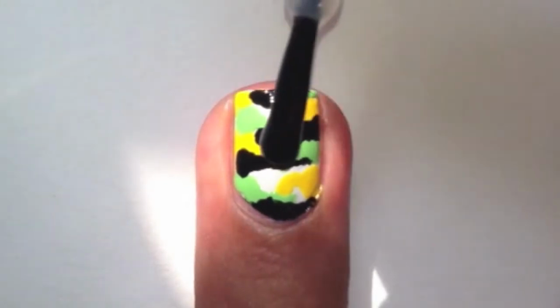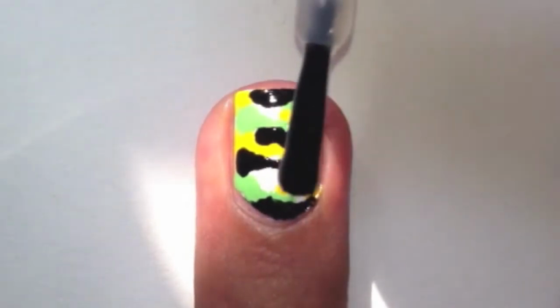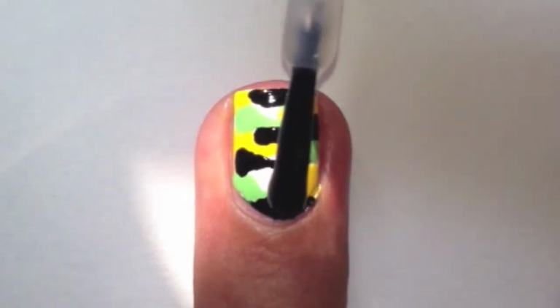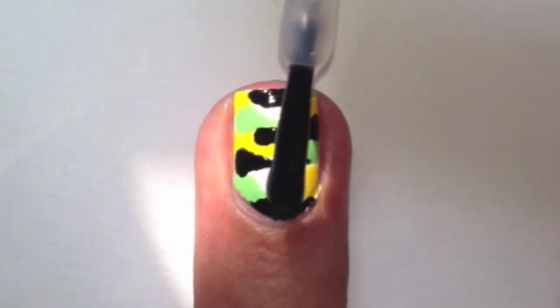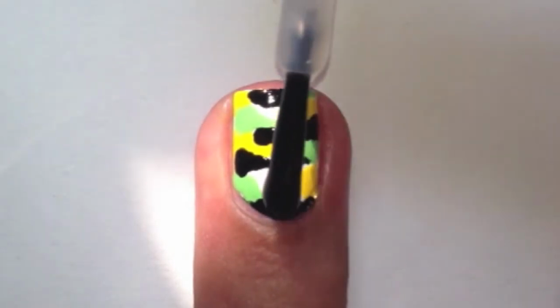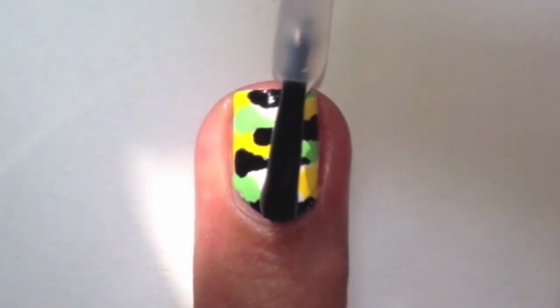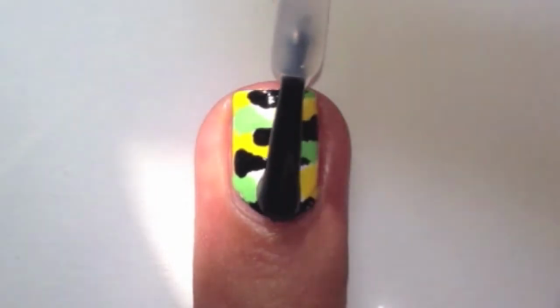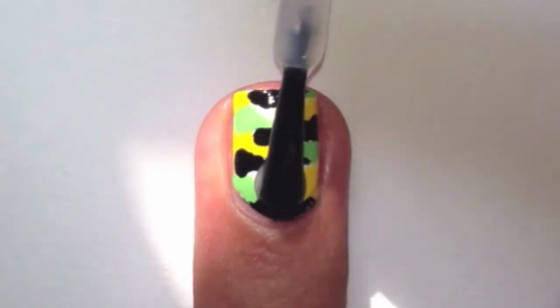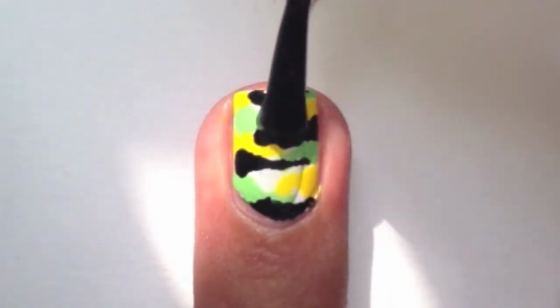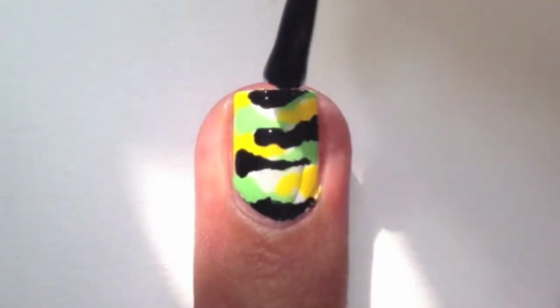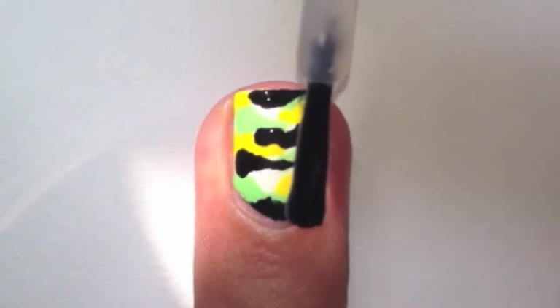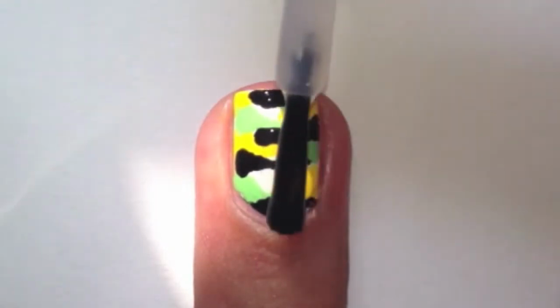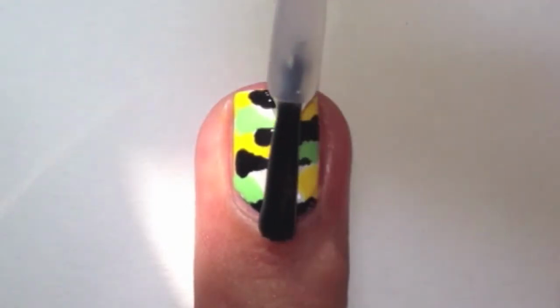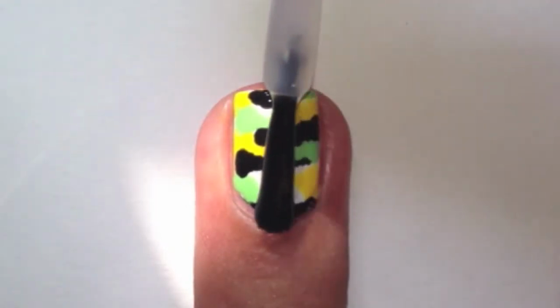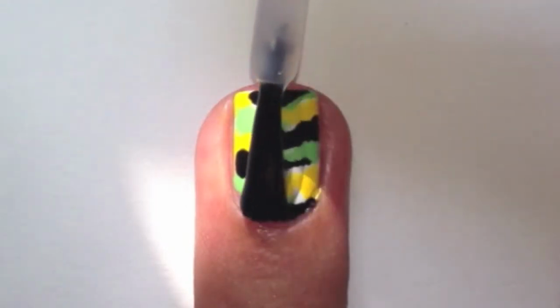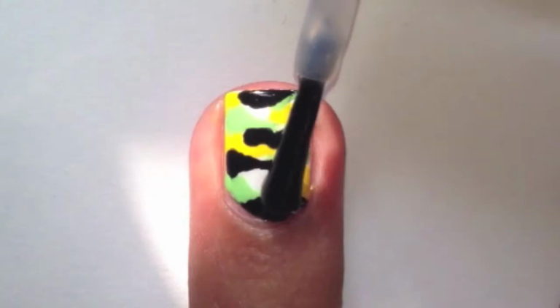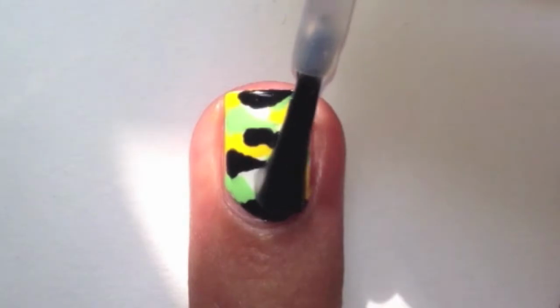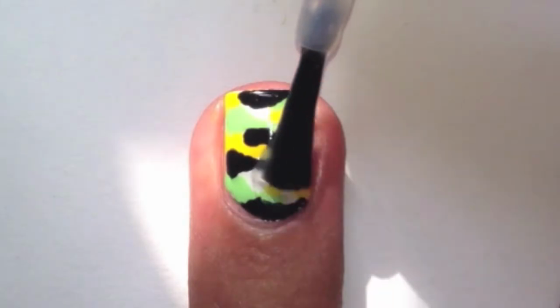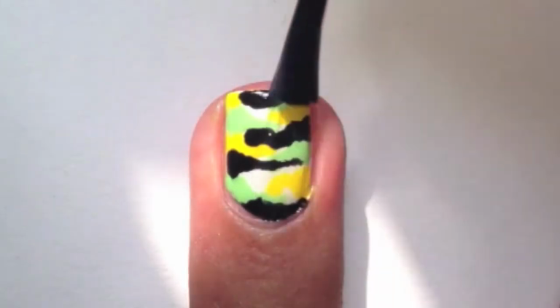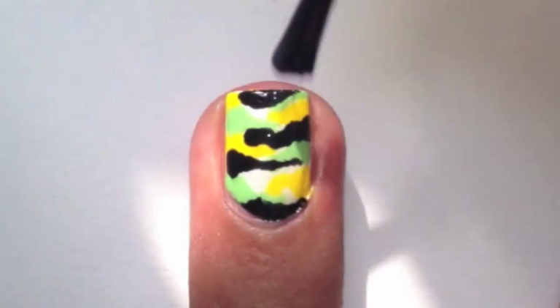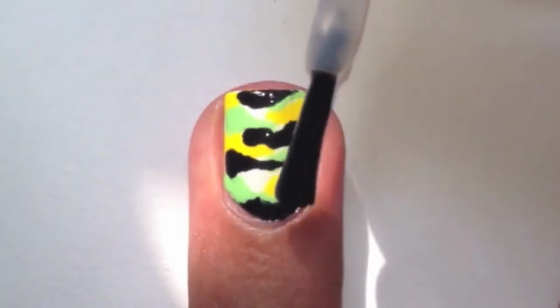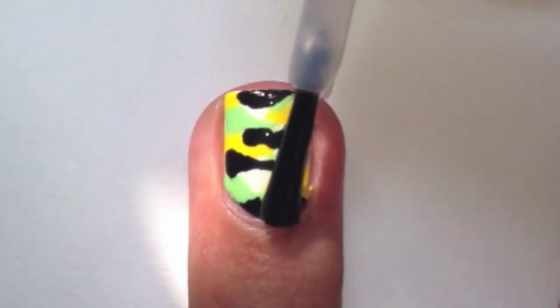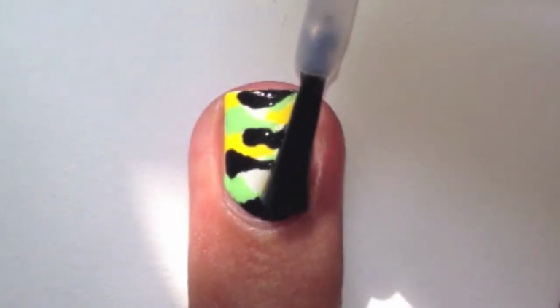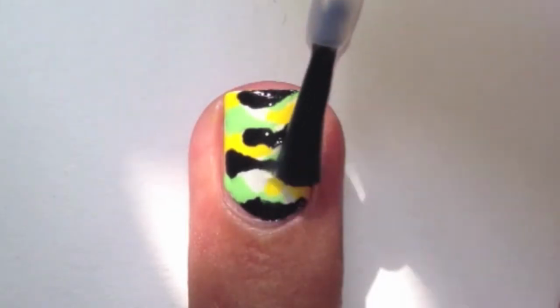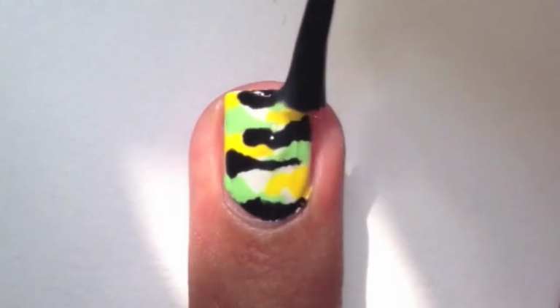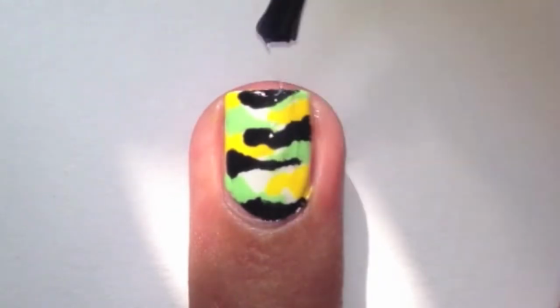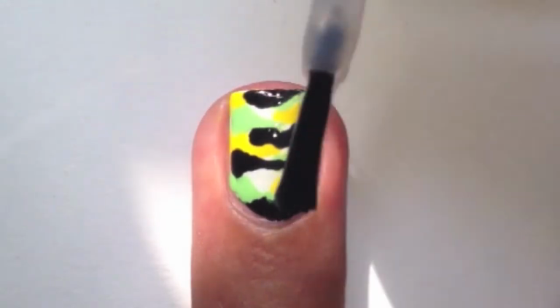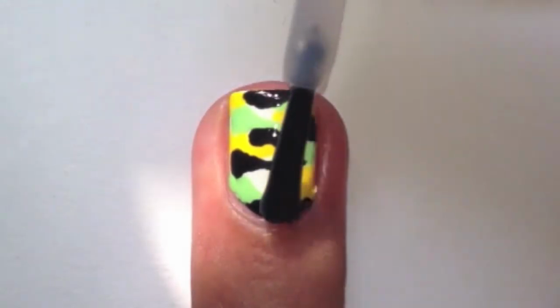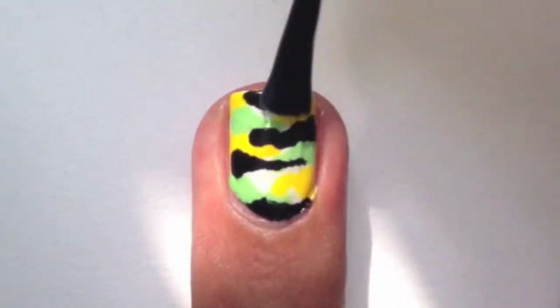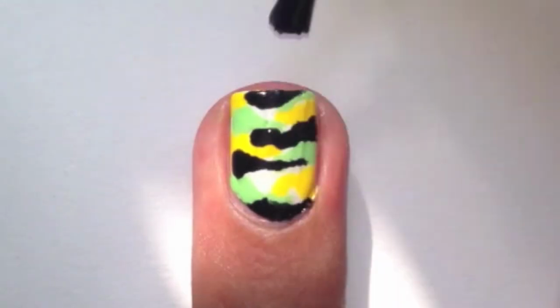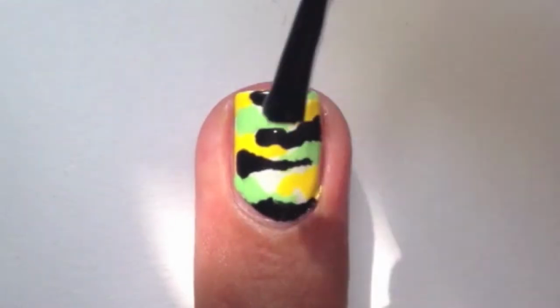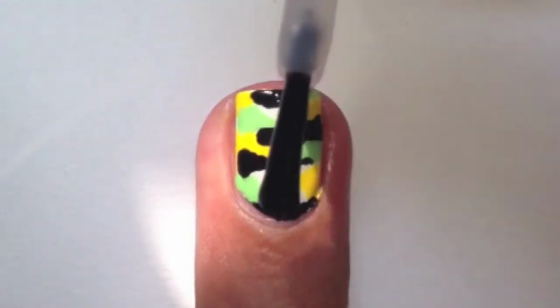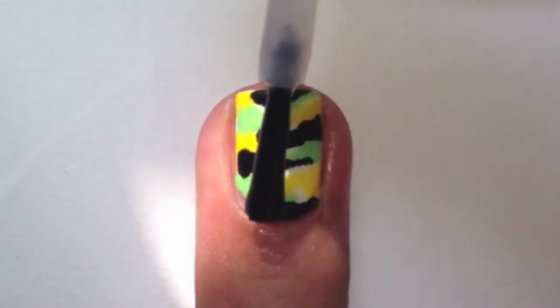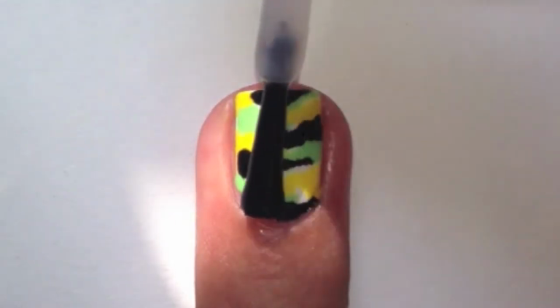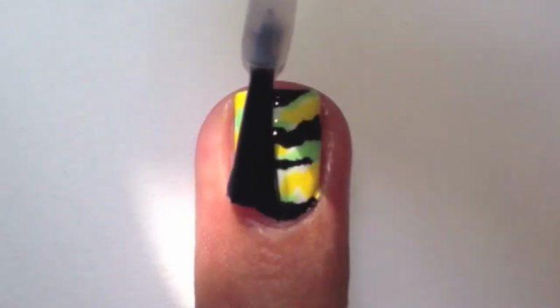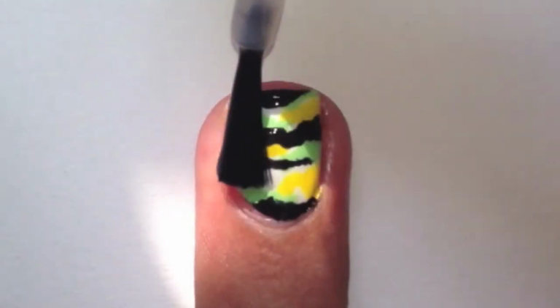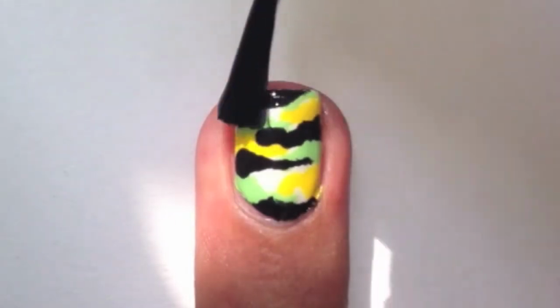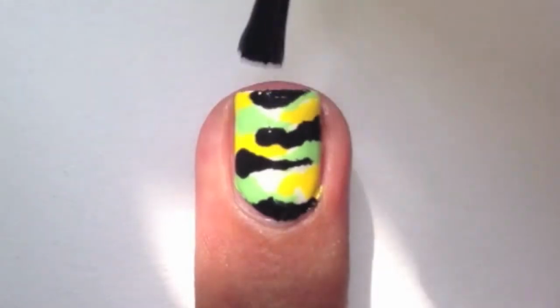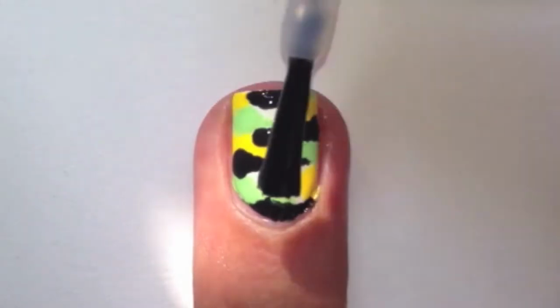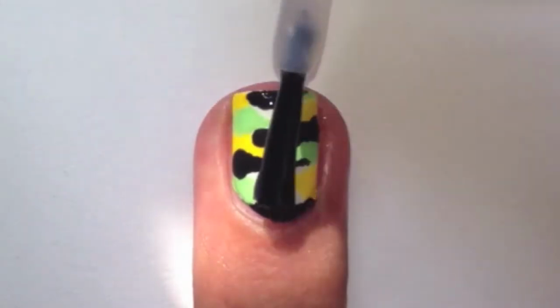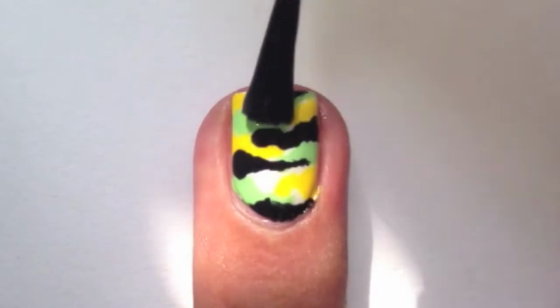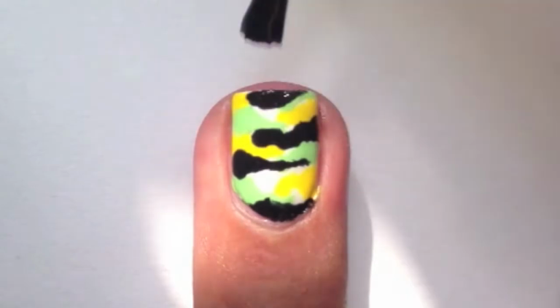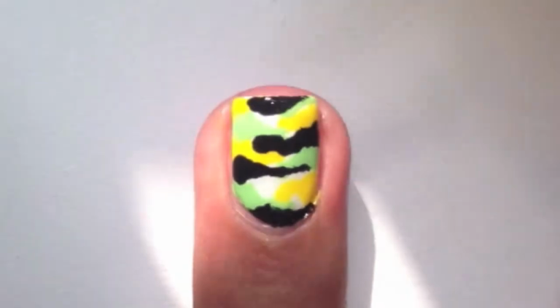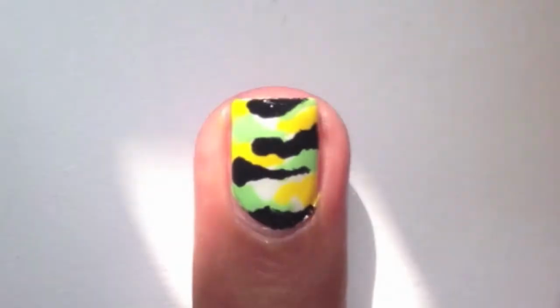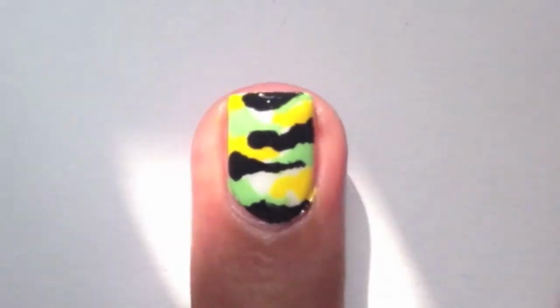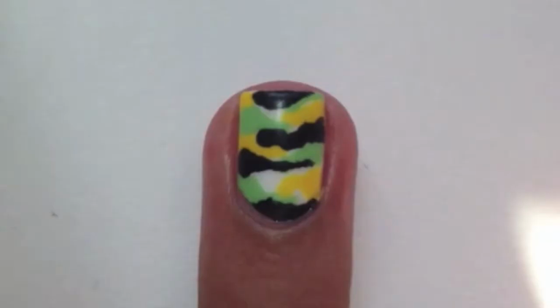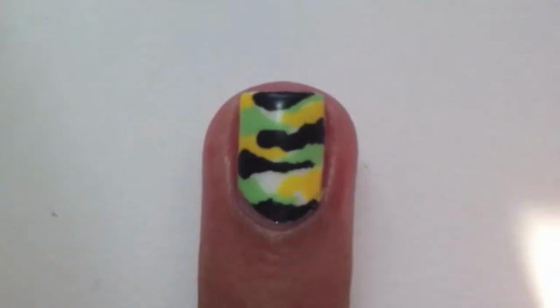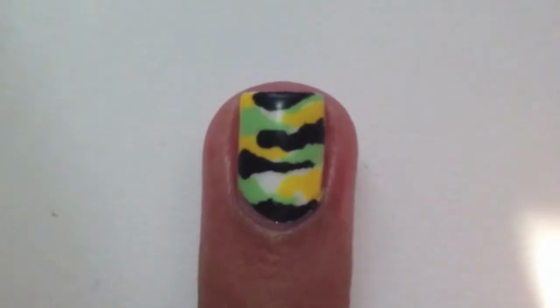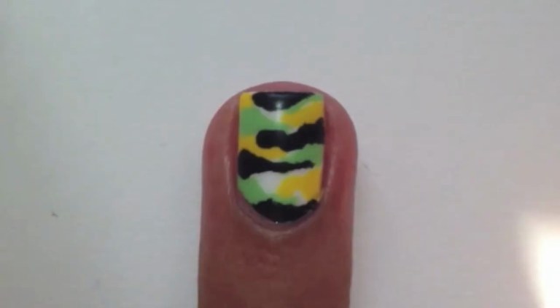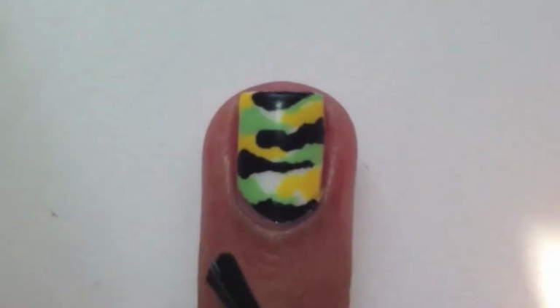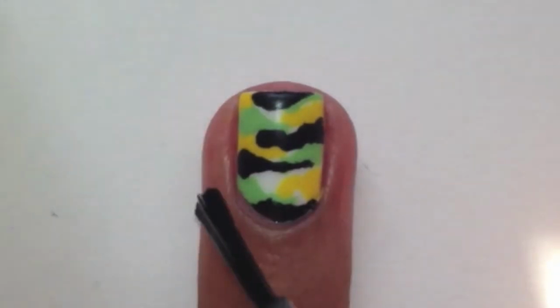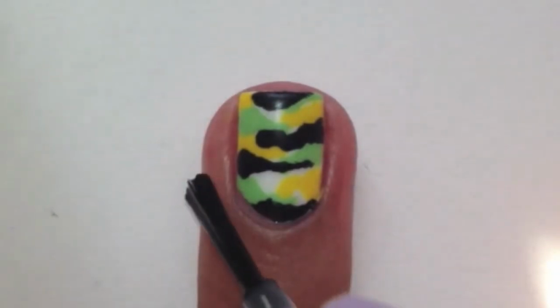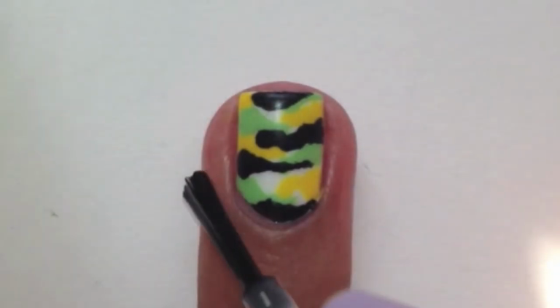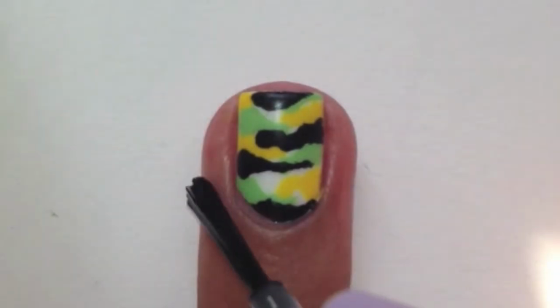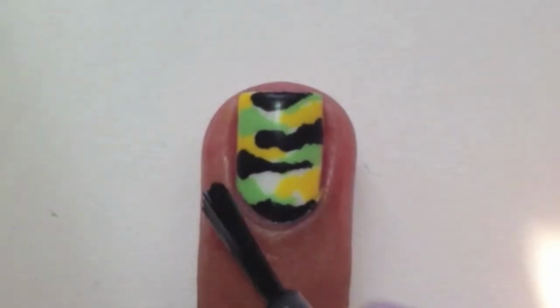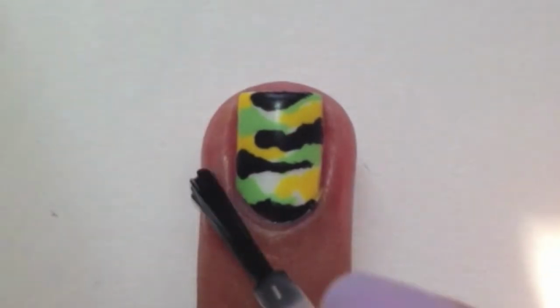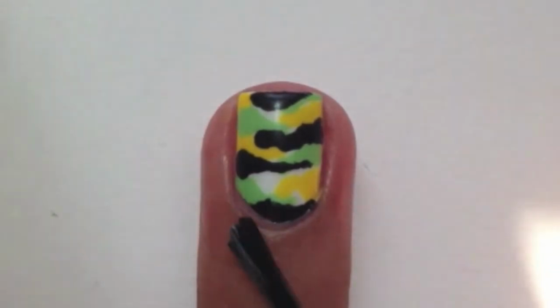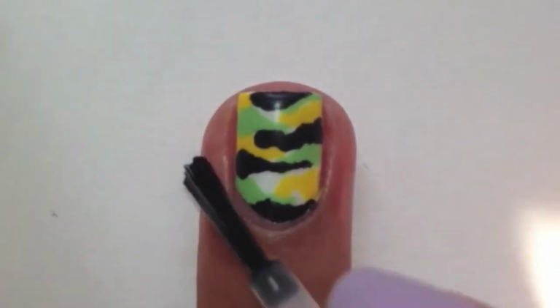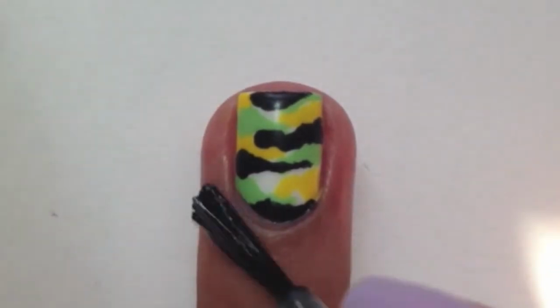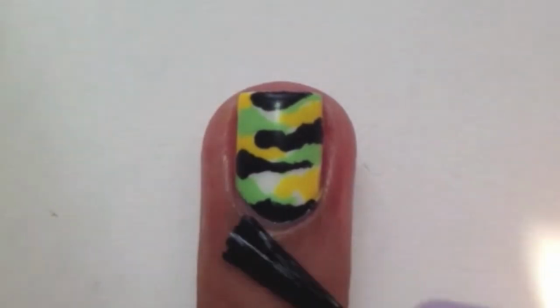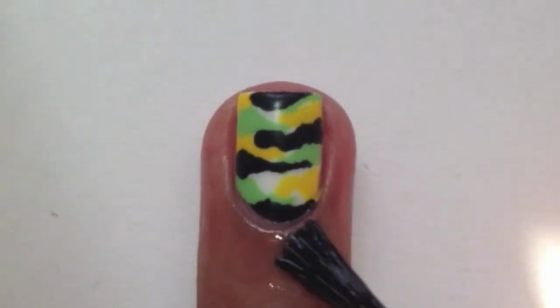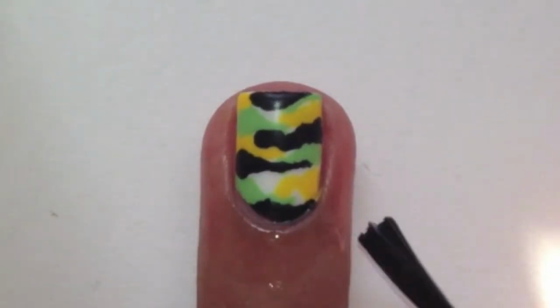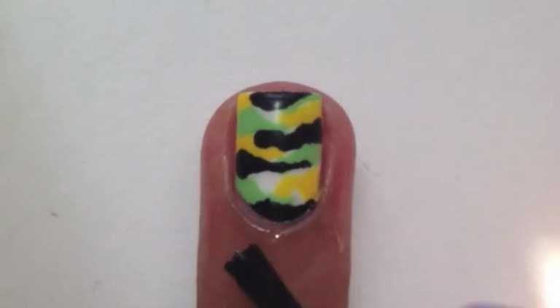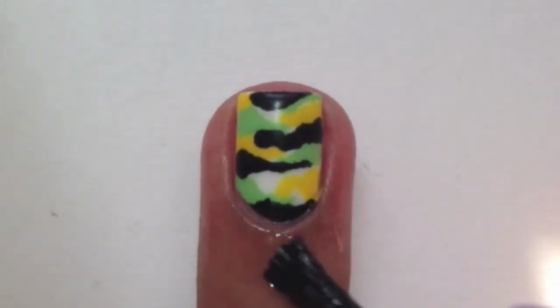Apply a matte polish to remove the shine and to protect your design. Finish off with some cuticle oil.